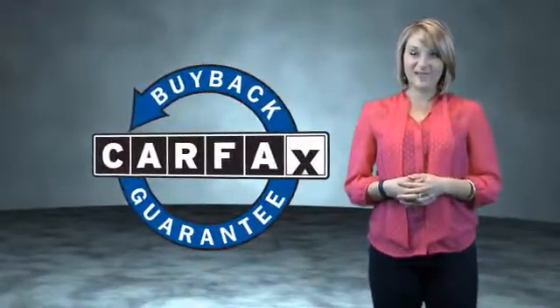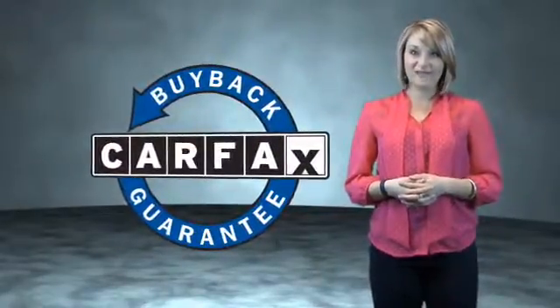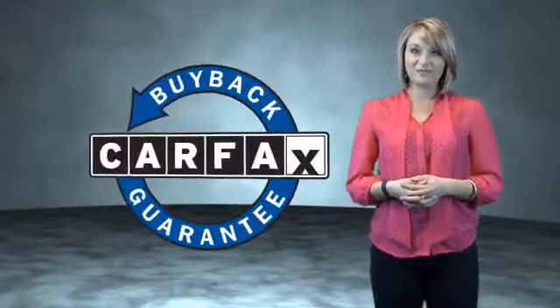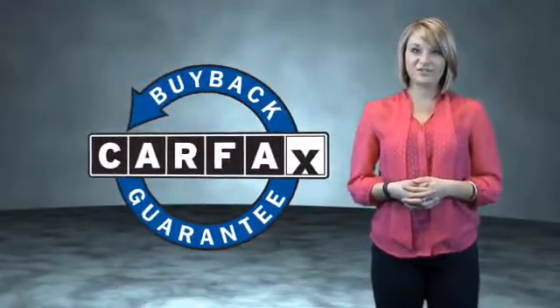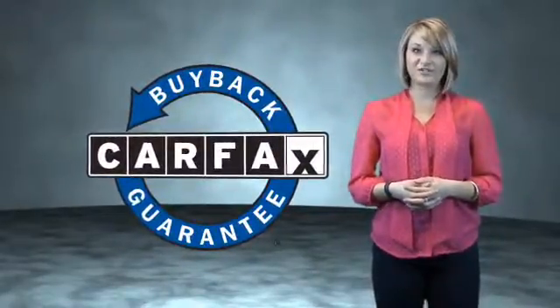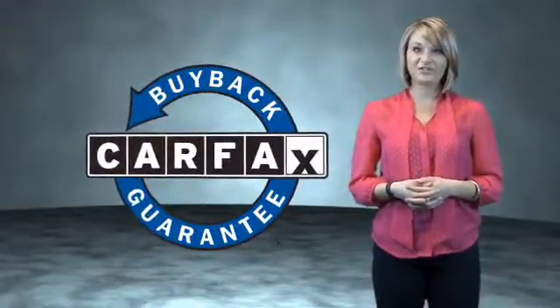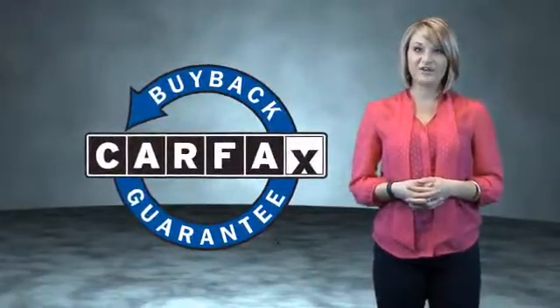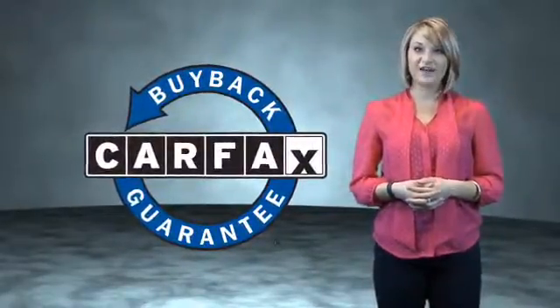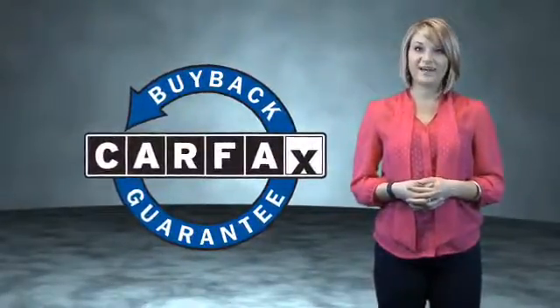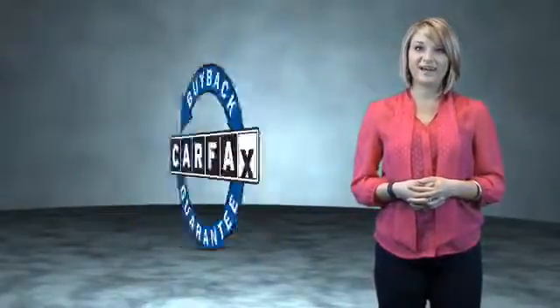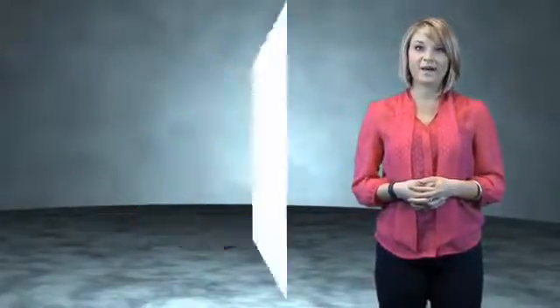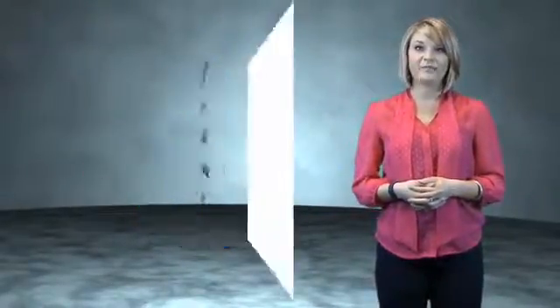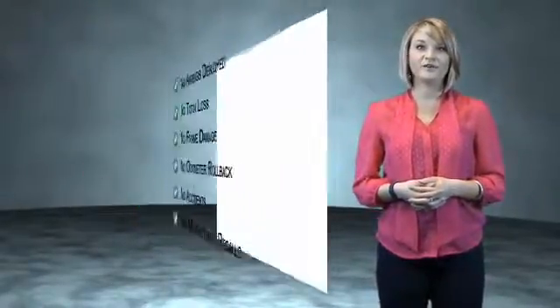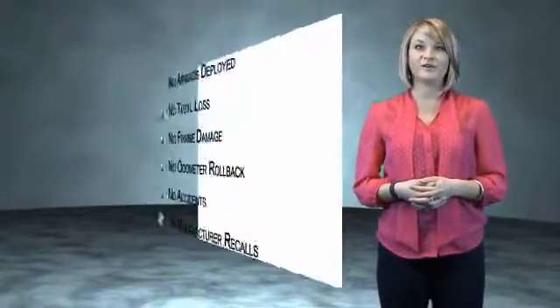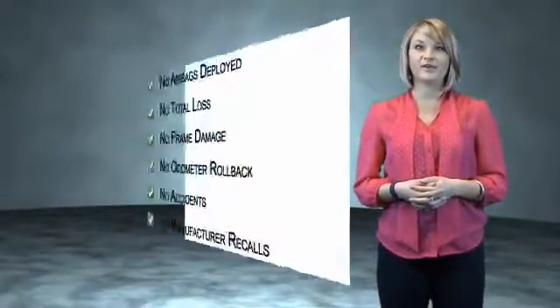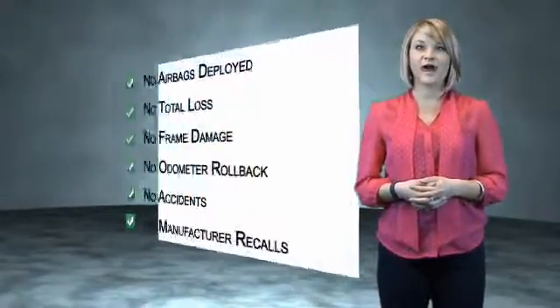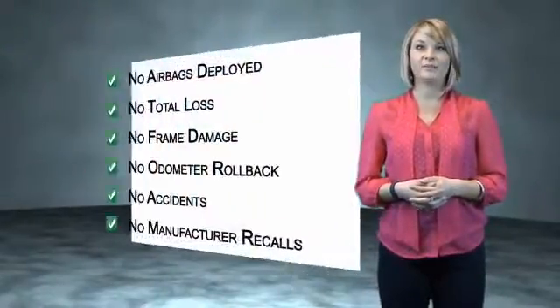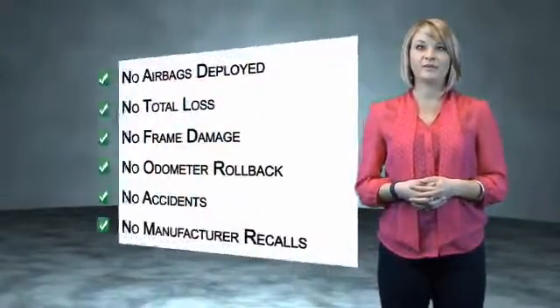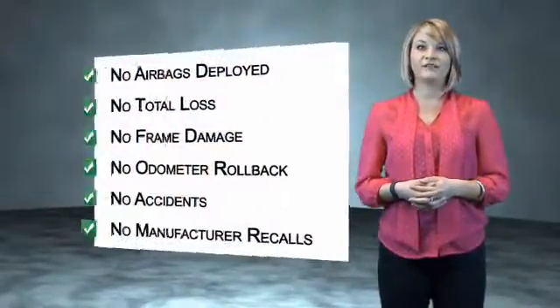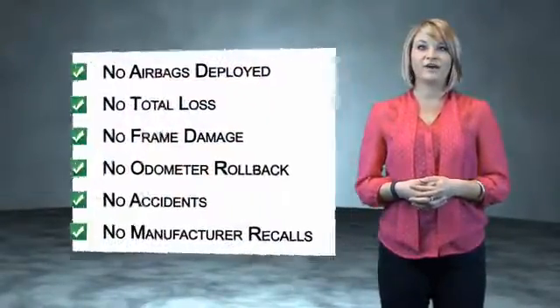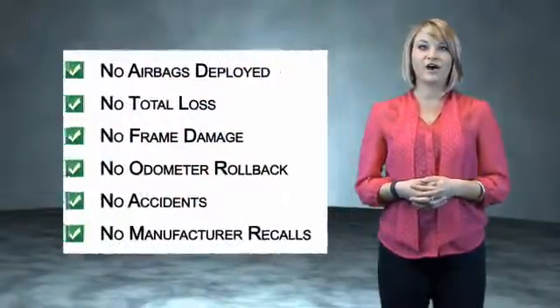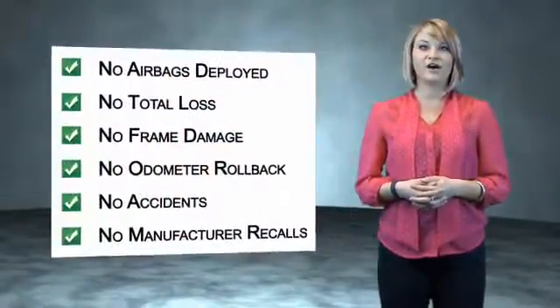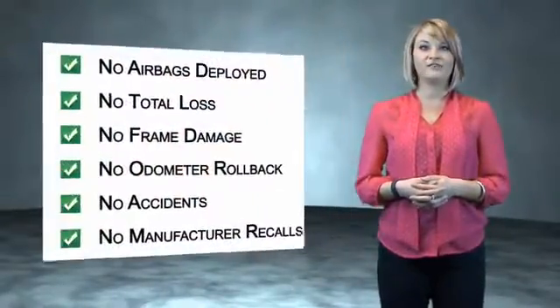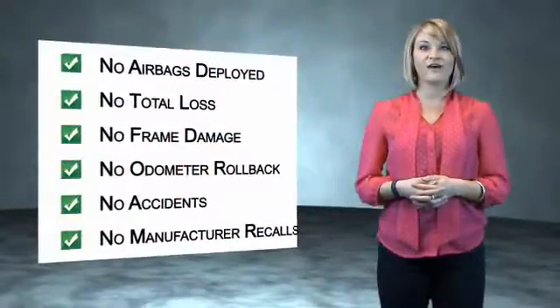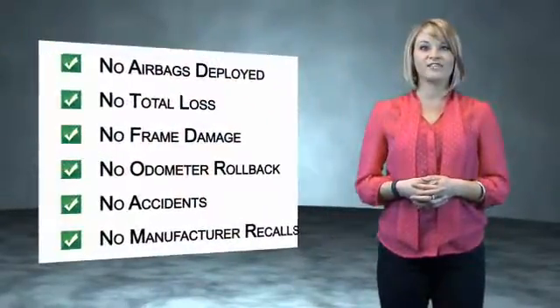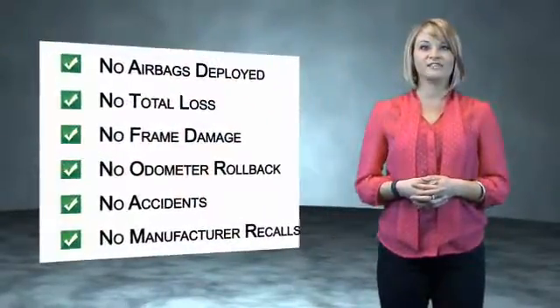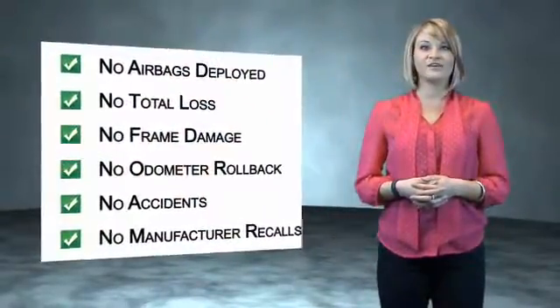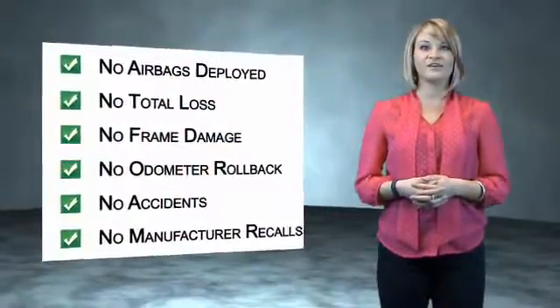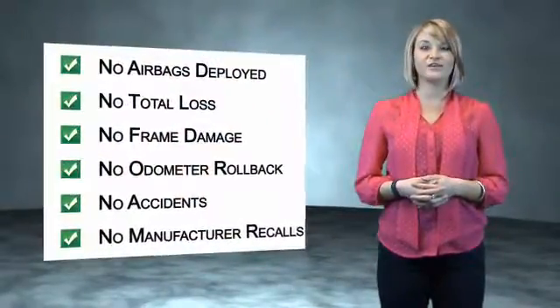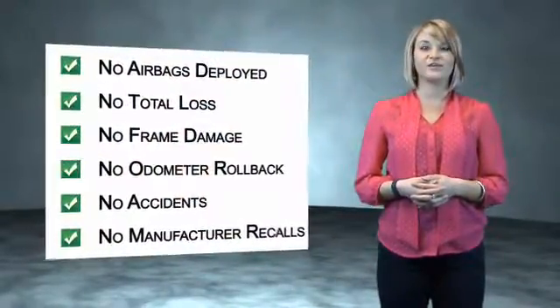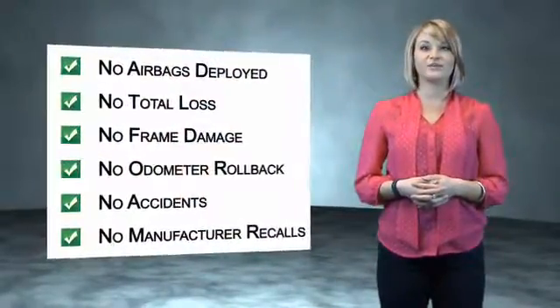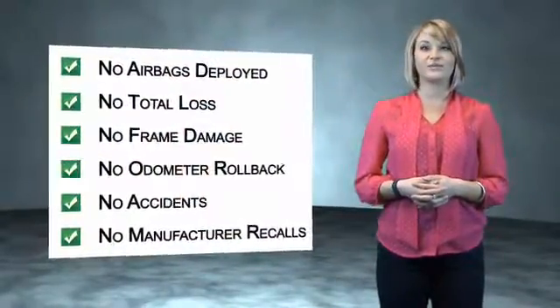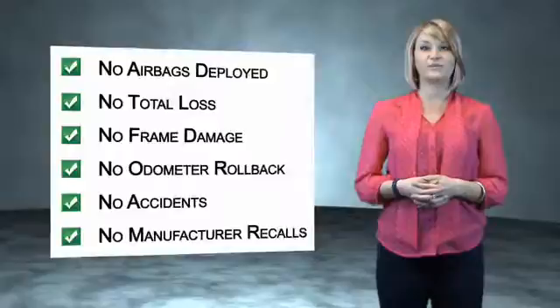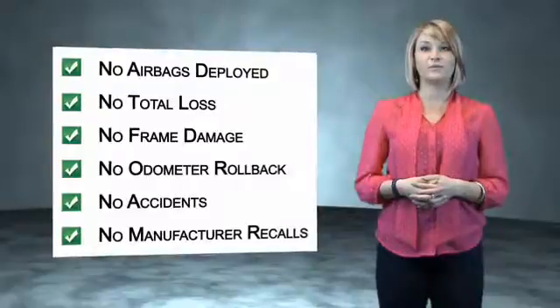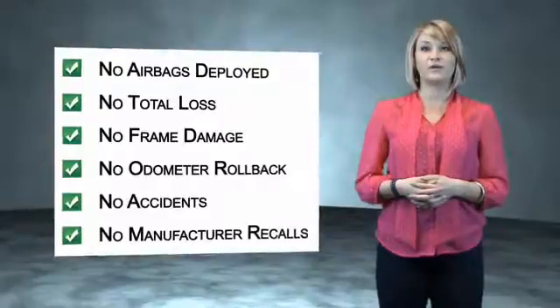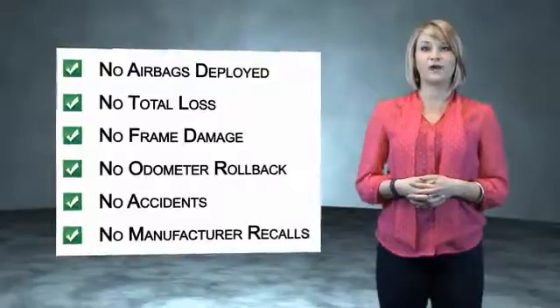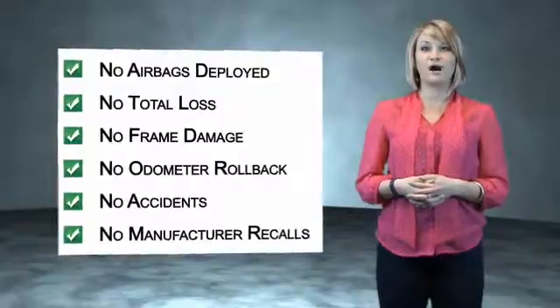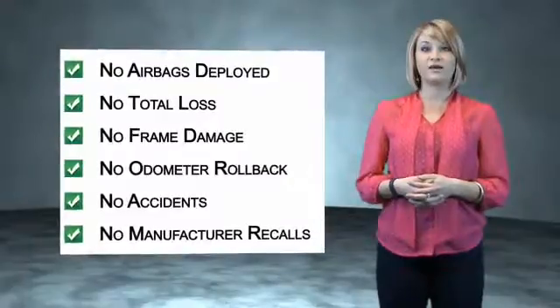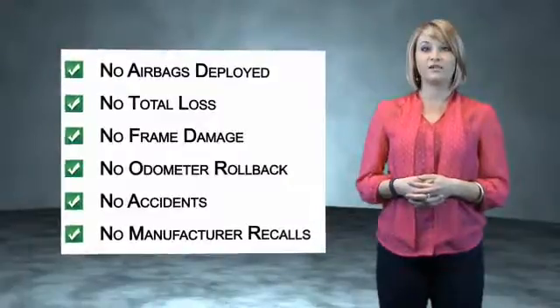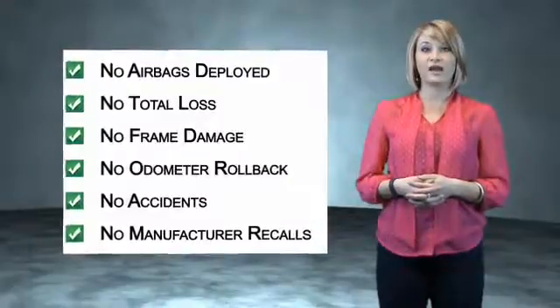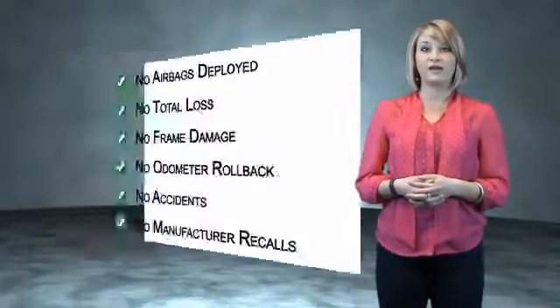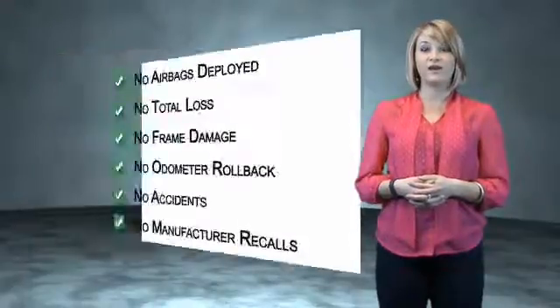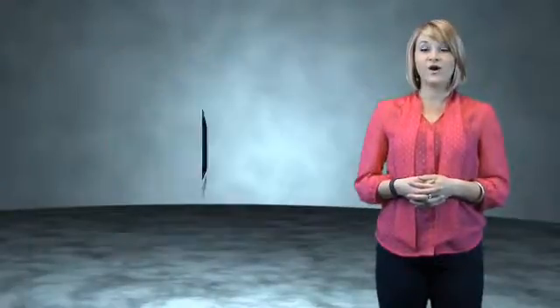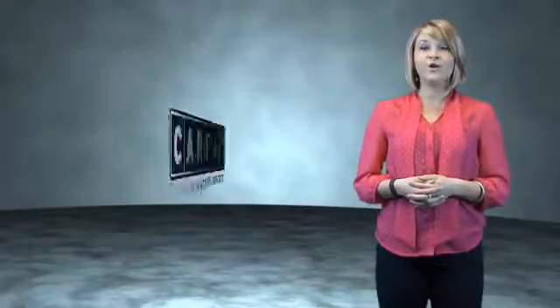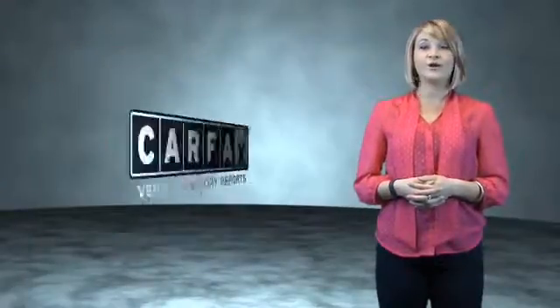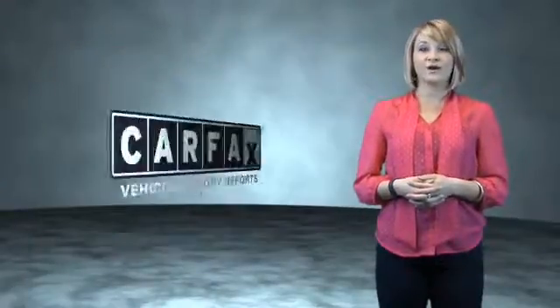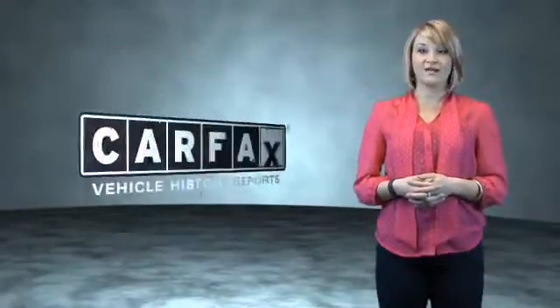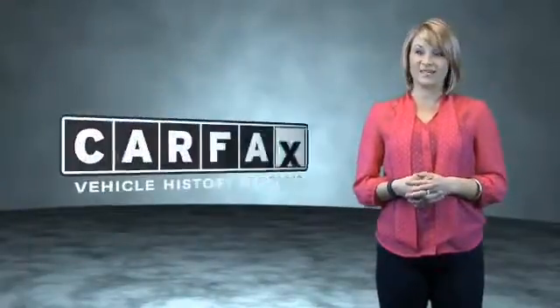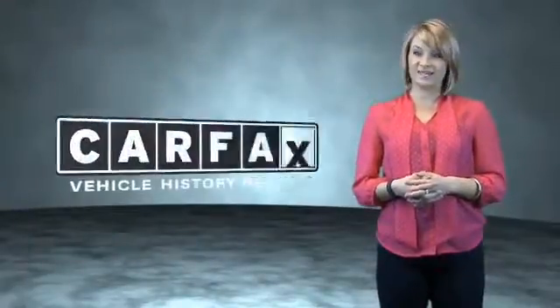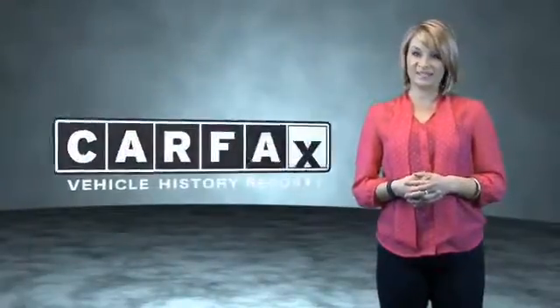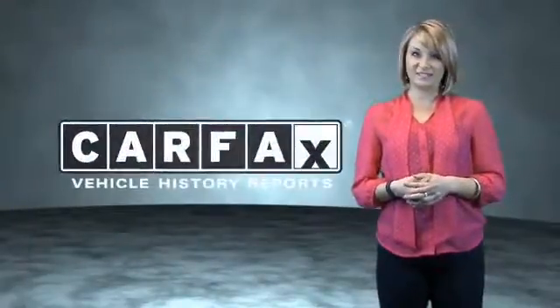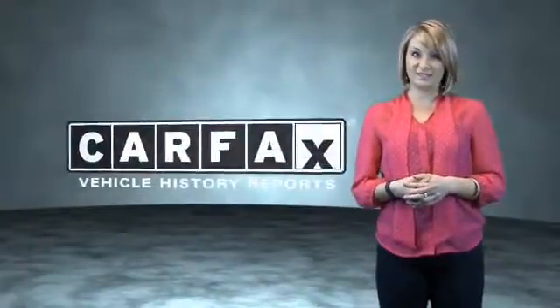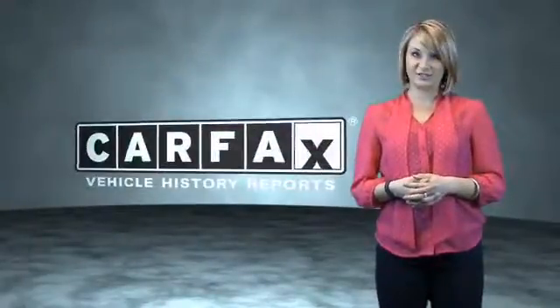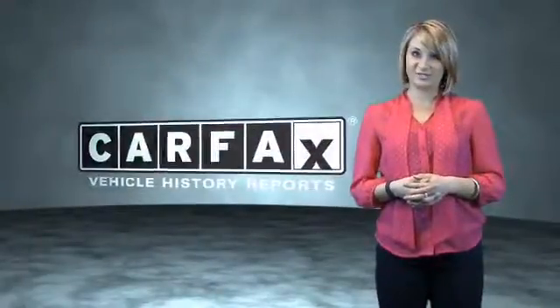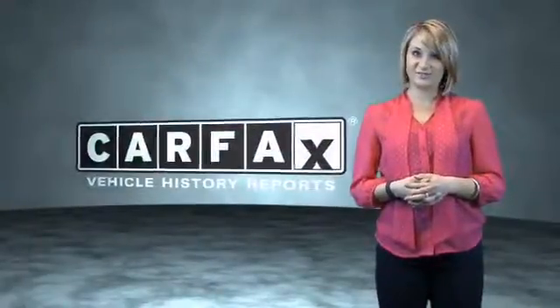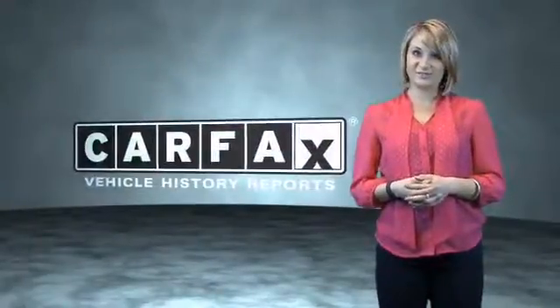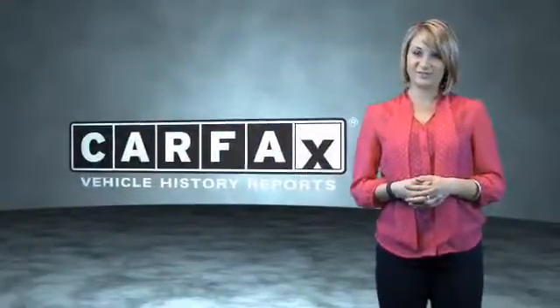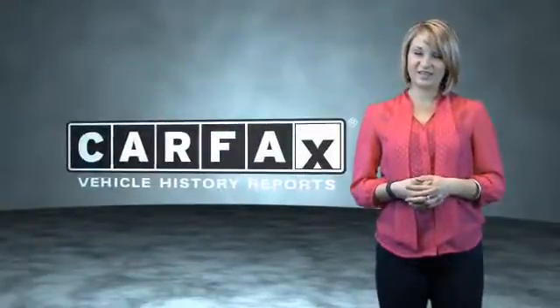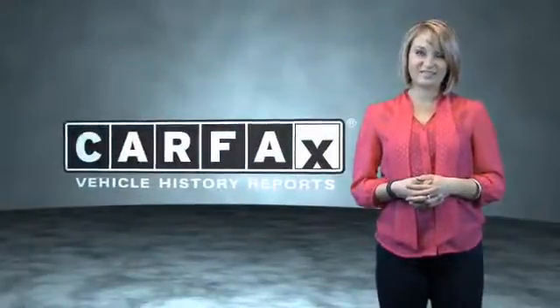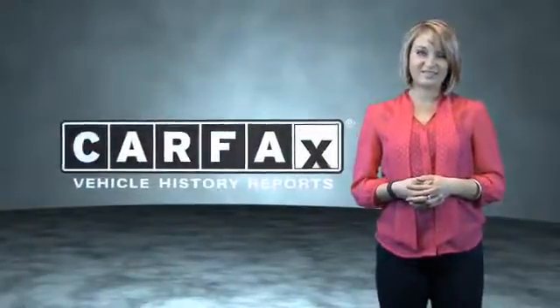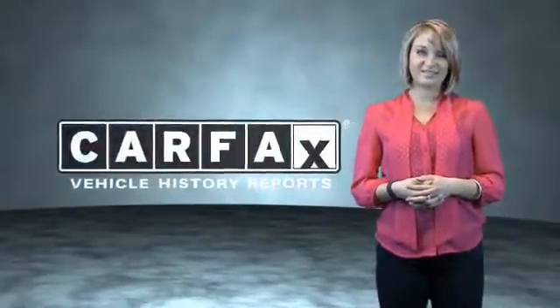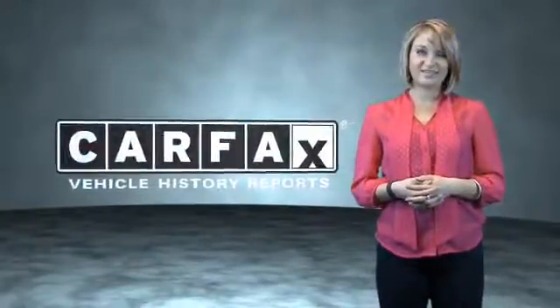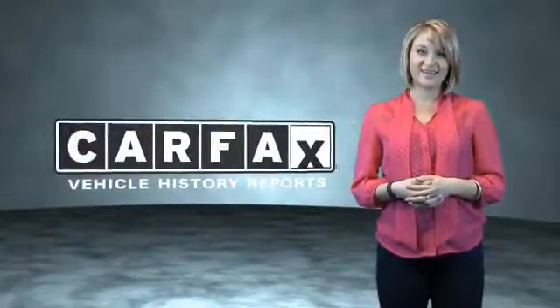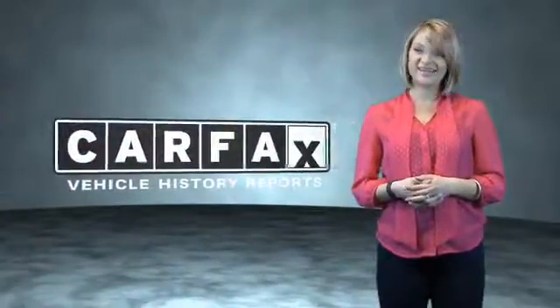Be sure to find a complimentary copy of the Carfax Vehicle History Report online or contact the dealership. Let us put you in the driver's seat today — call or click to contact us. Just saying, show me the Carfax.